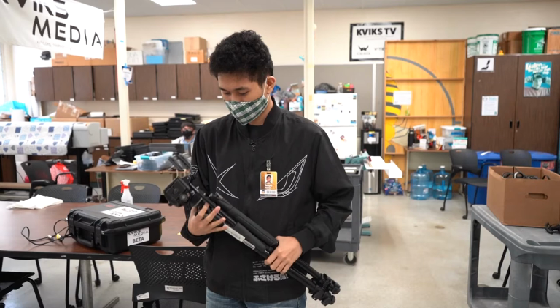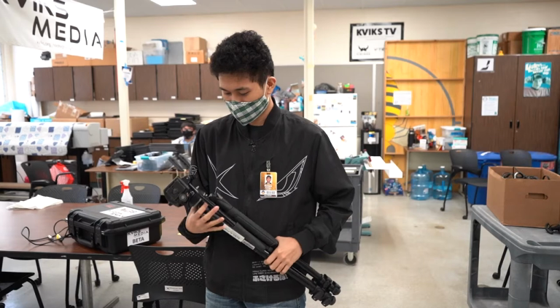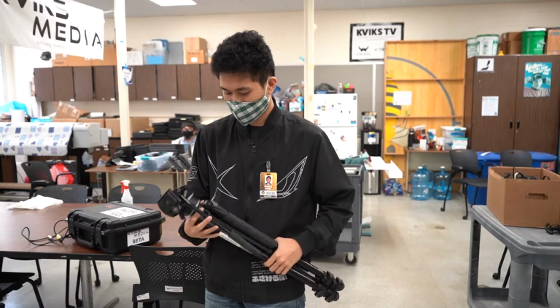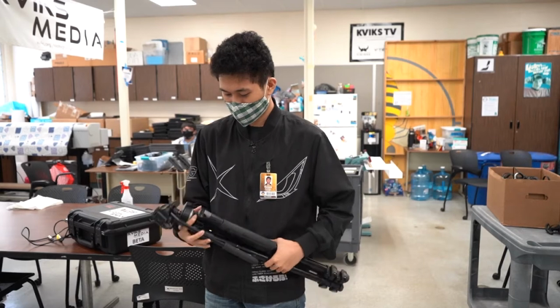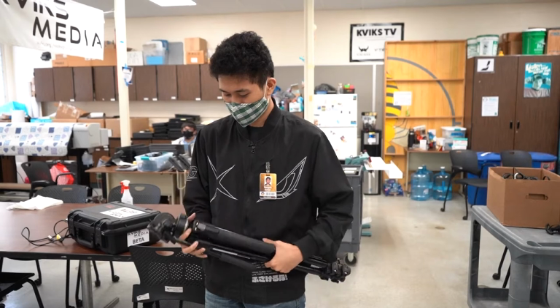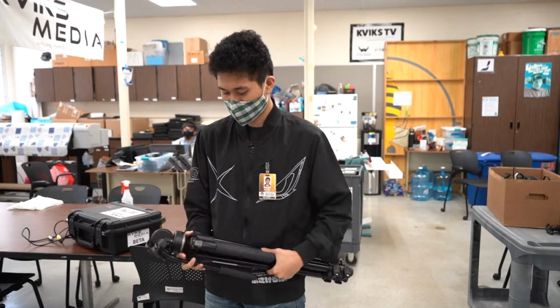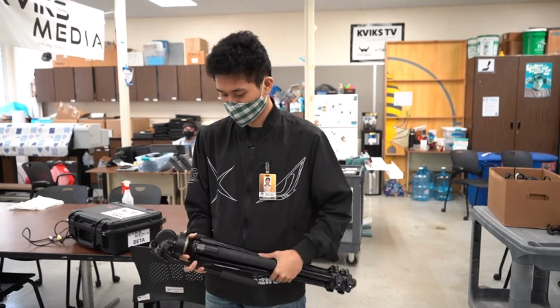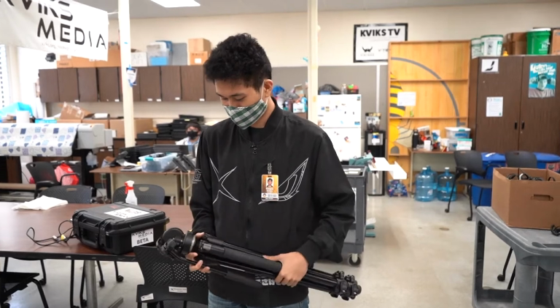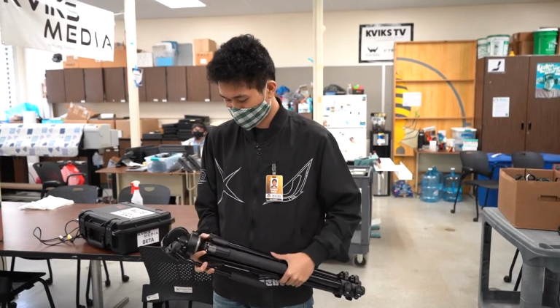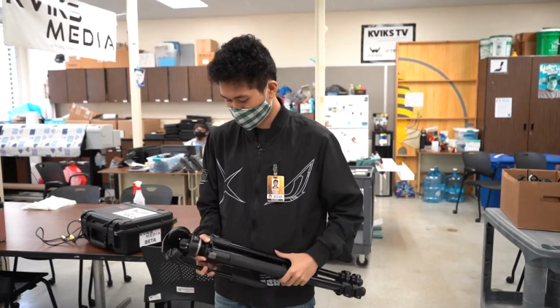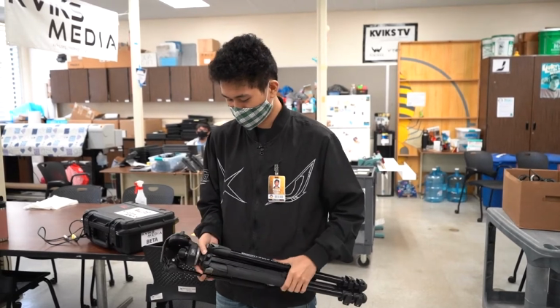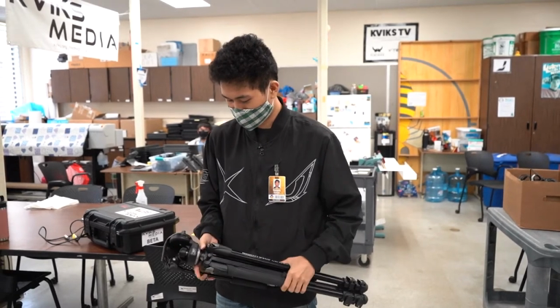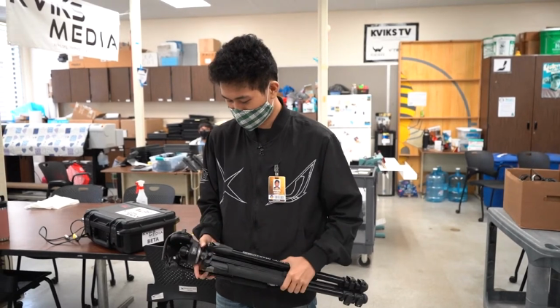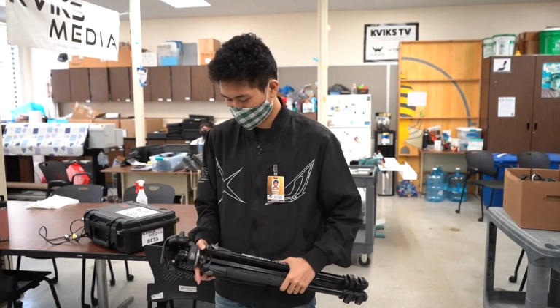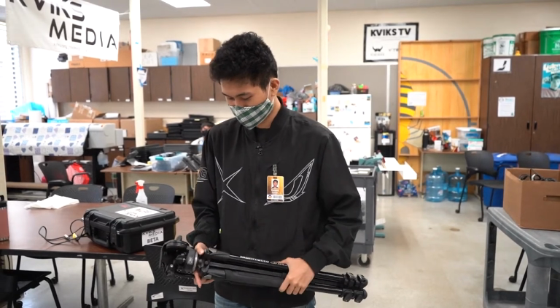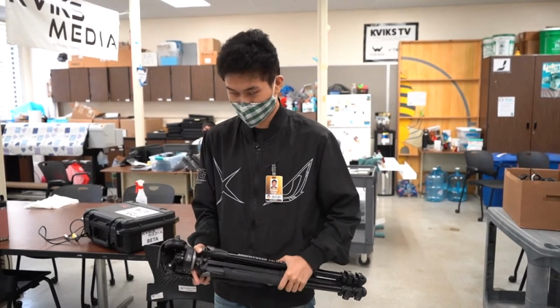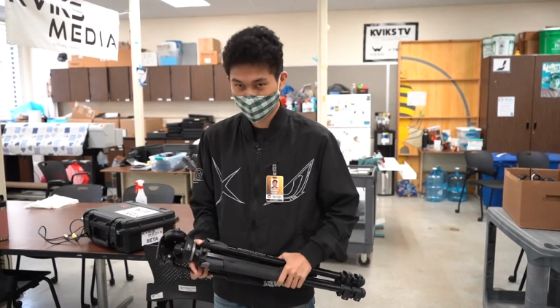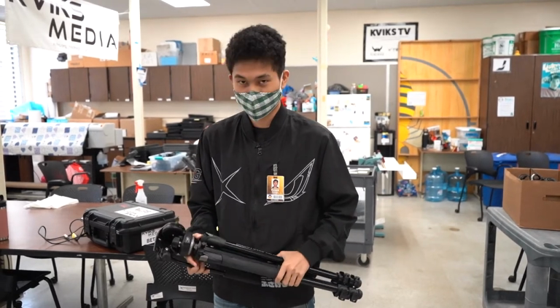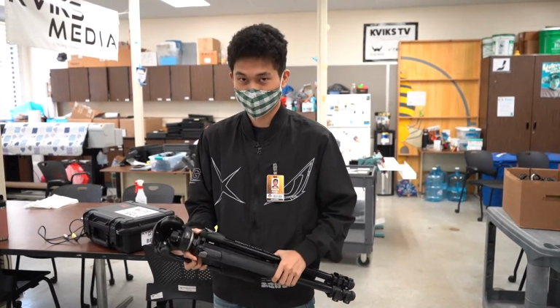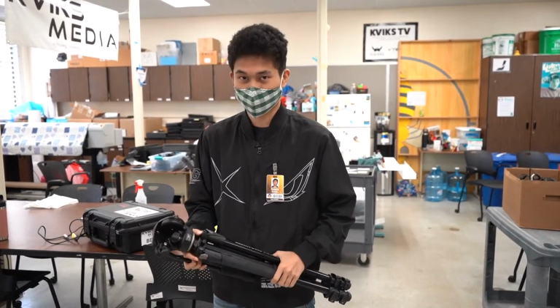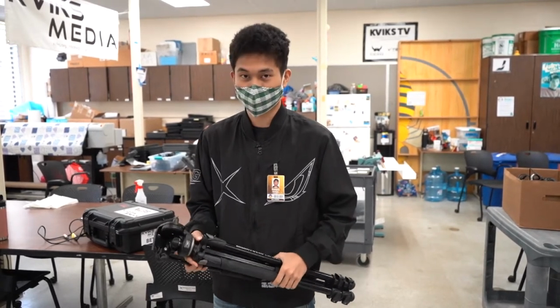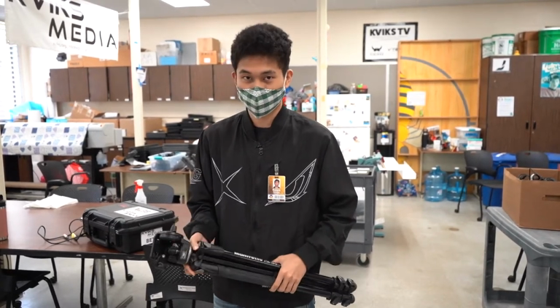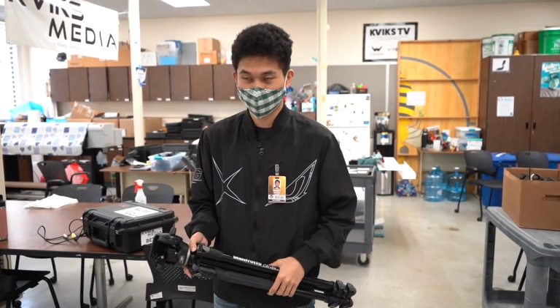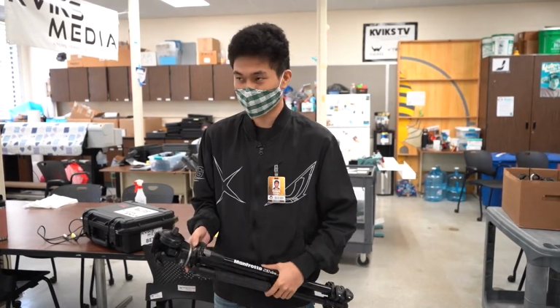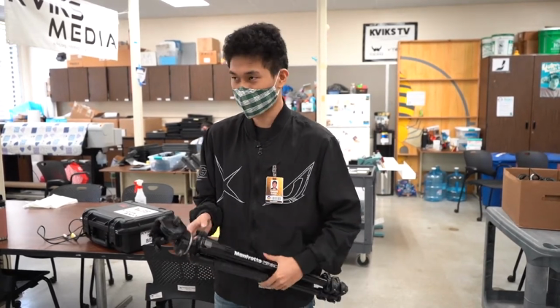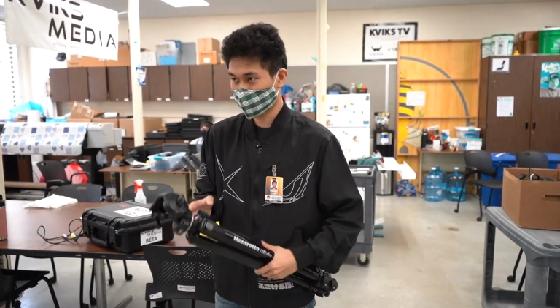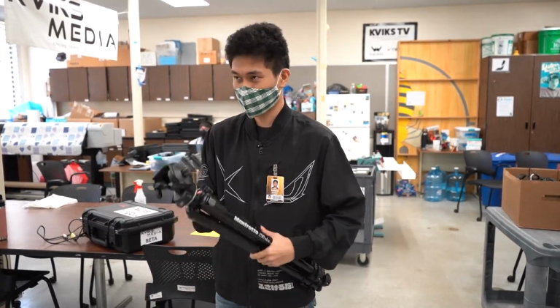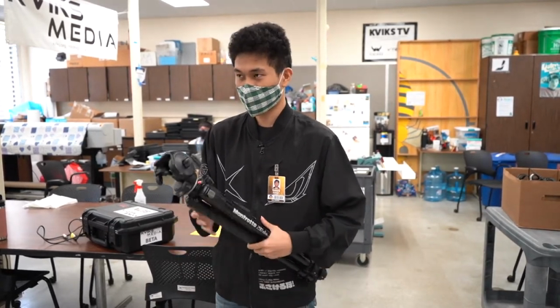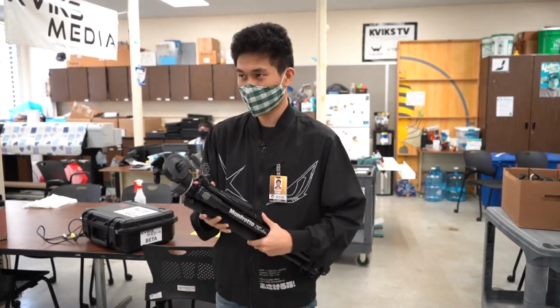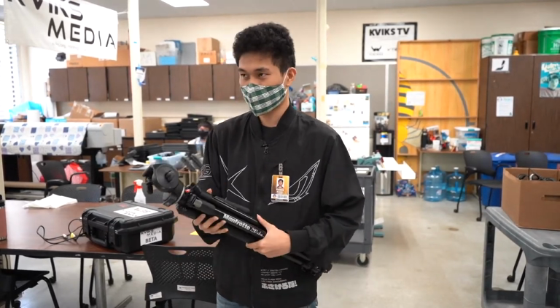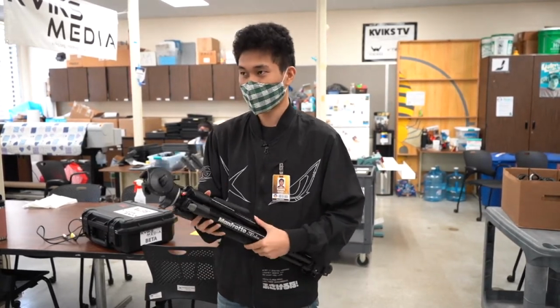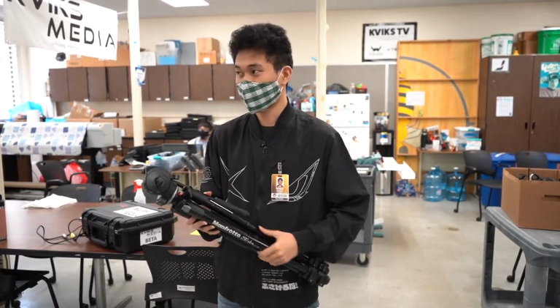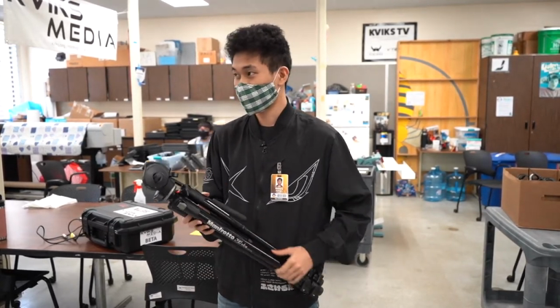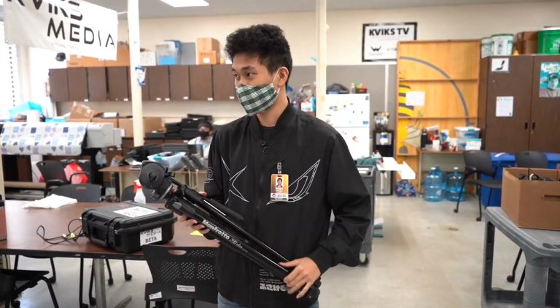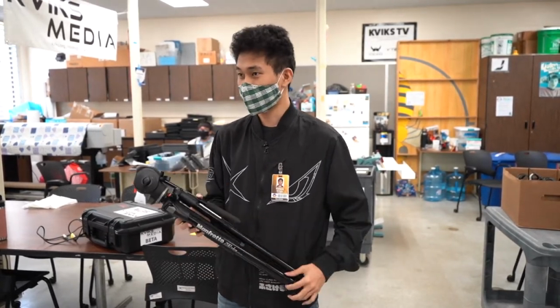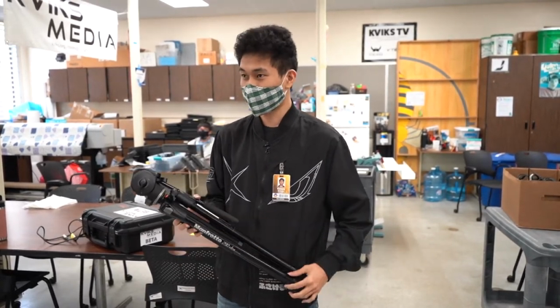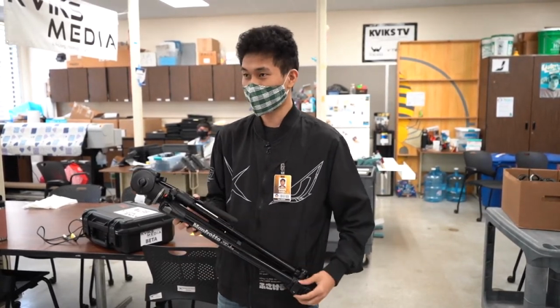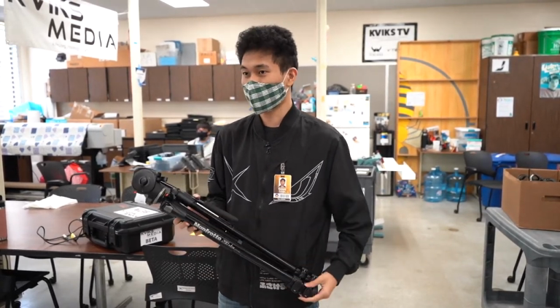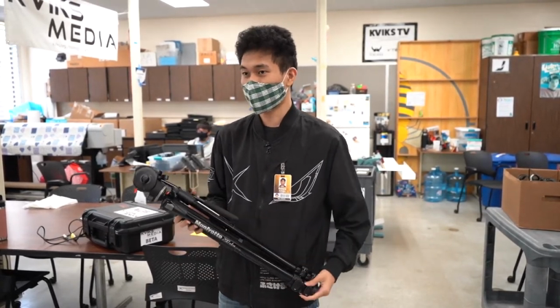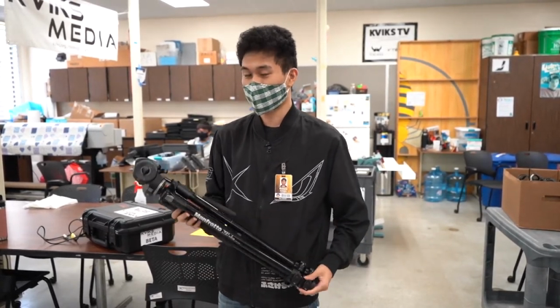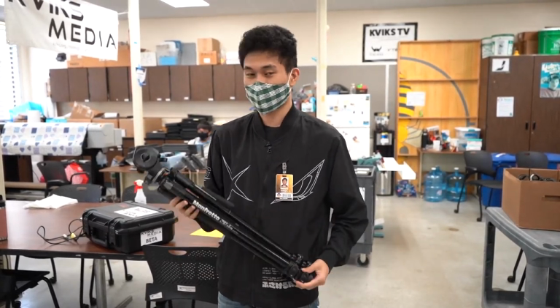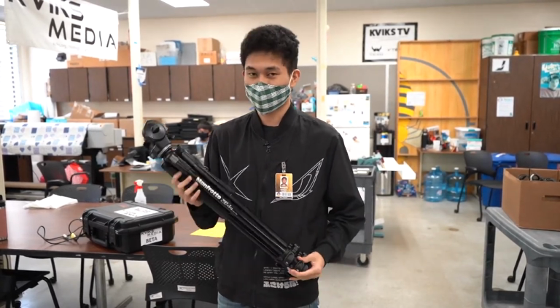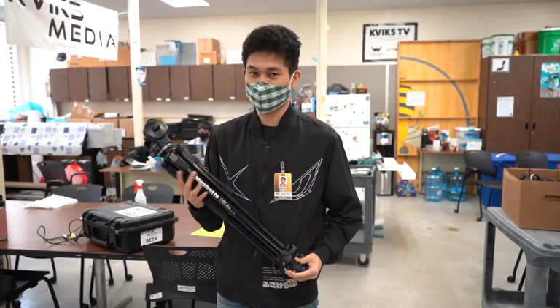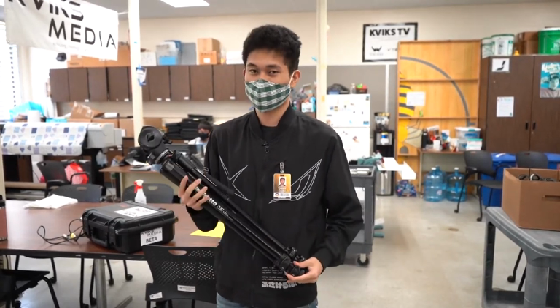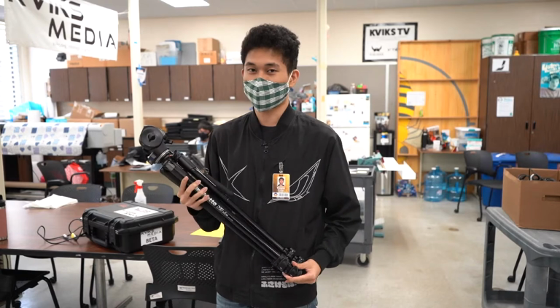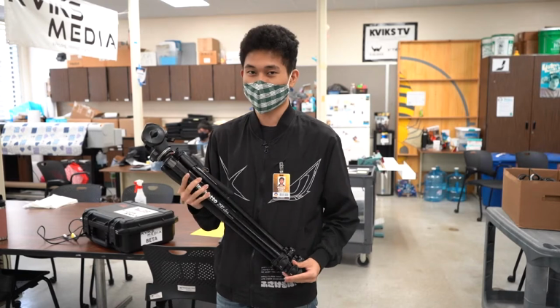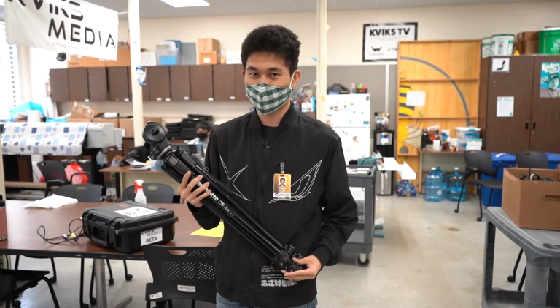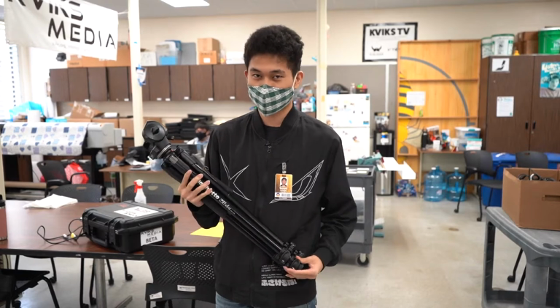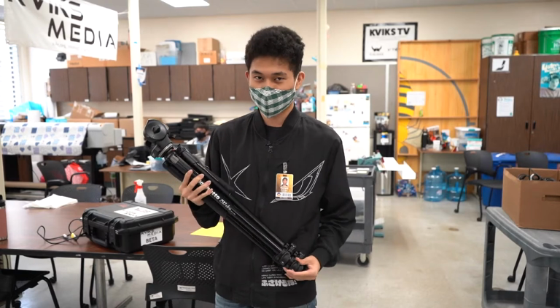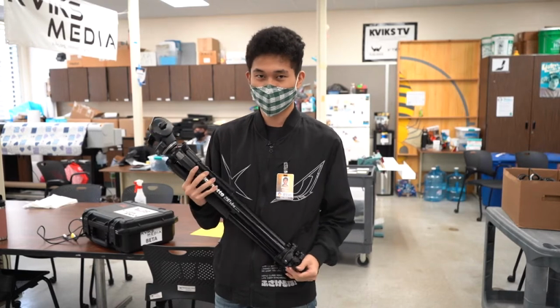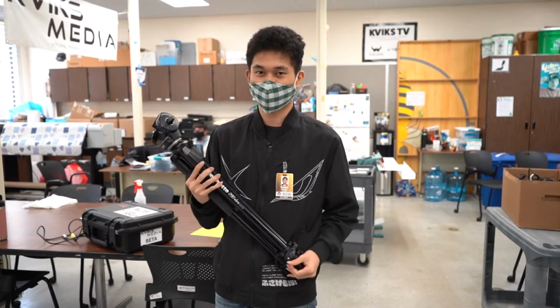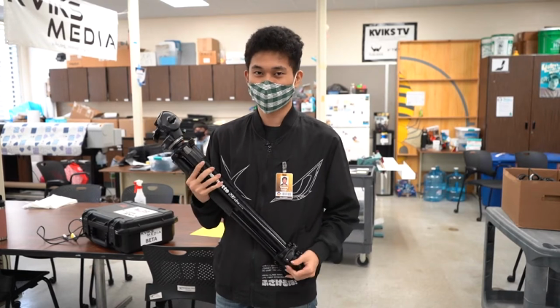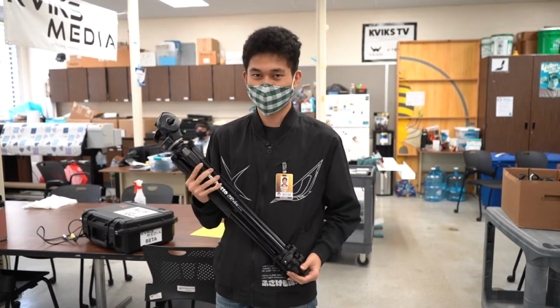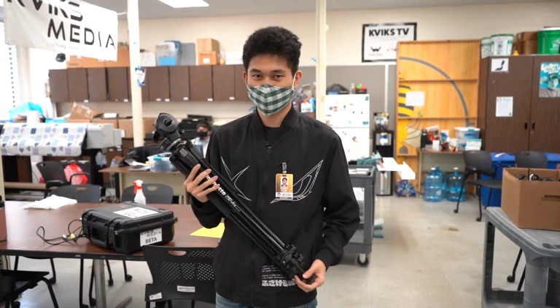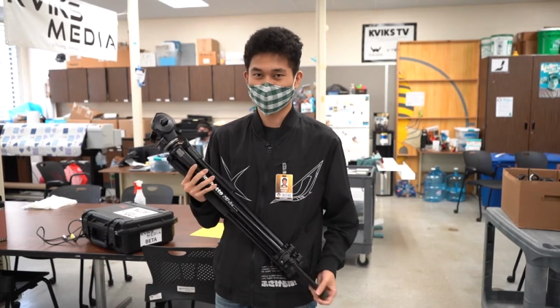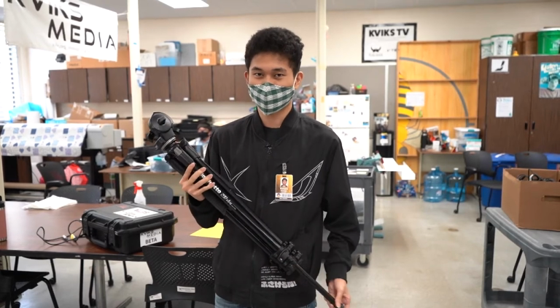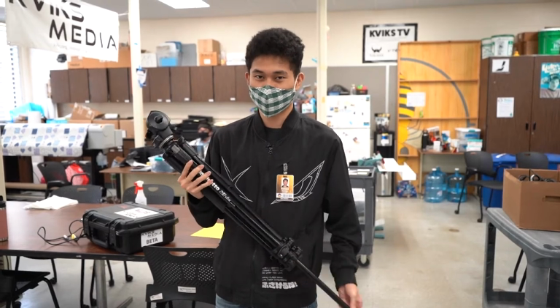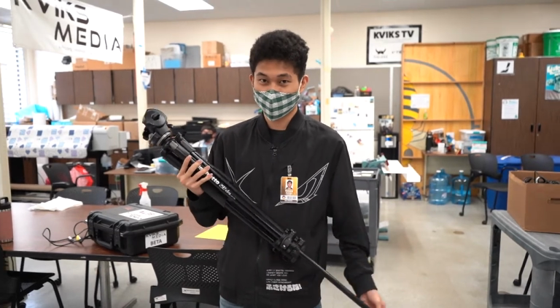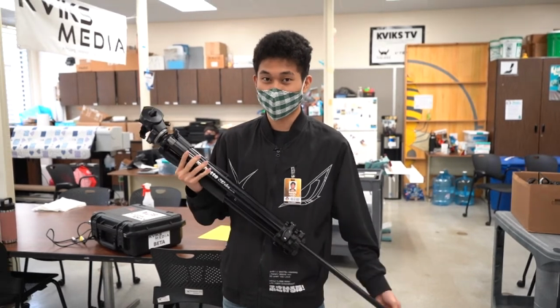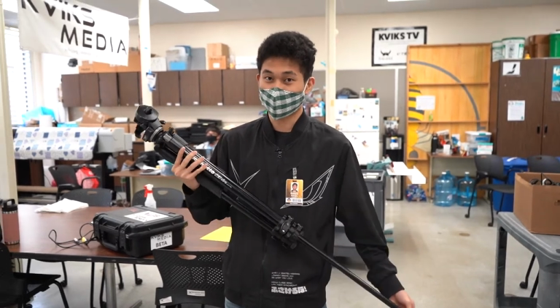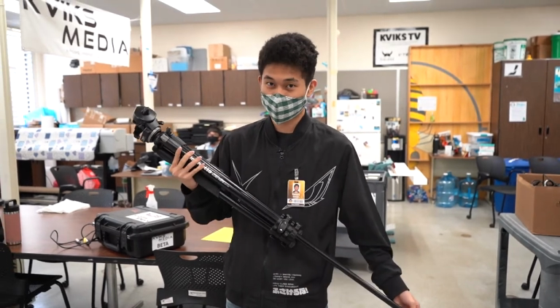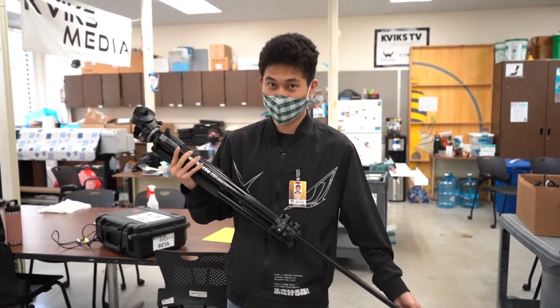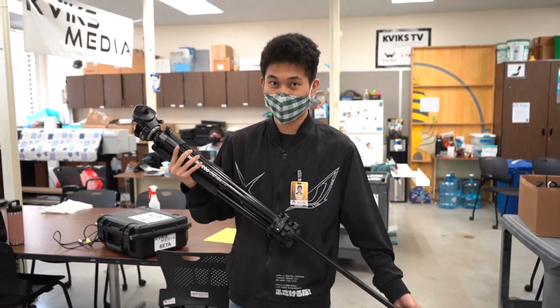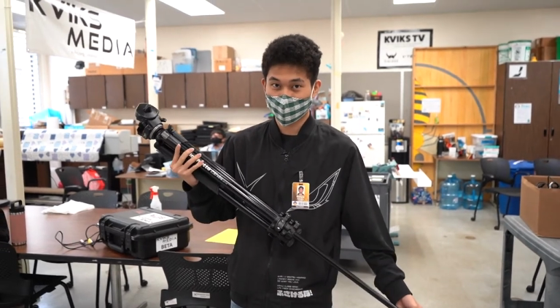Hello fellow Kvikes recruits. Today we'll be learning how to lock and load a tripod.